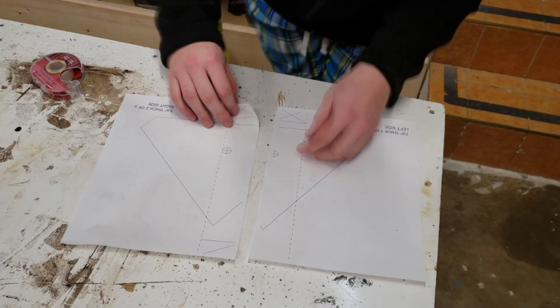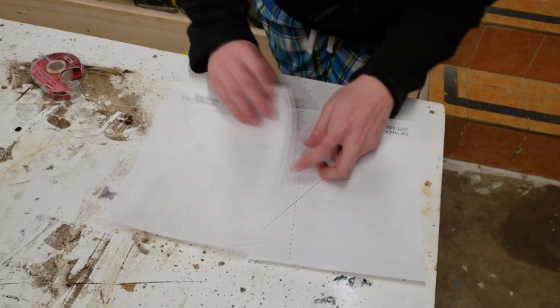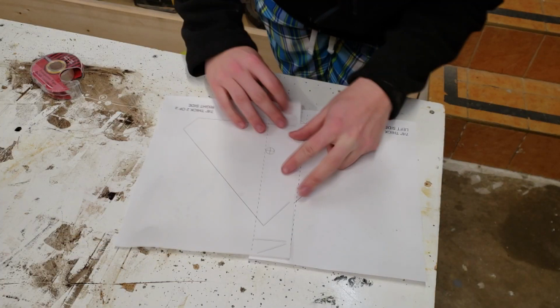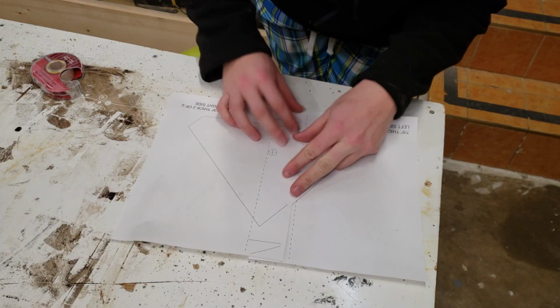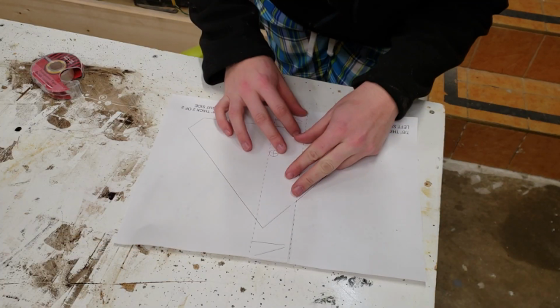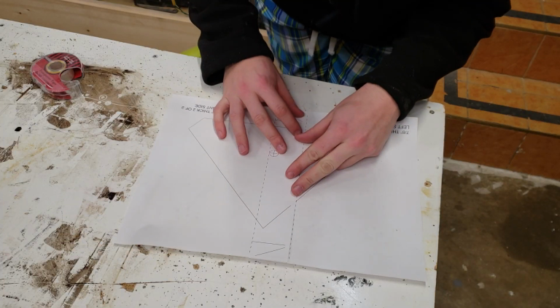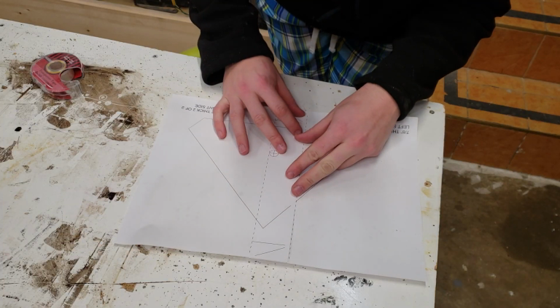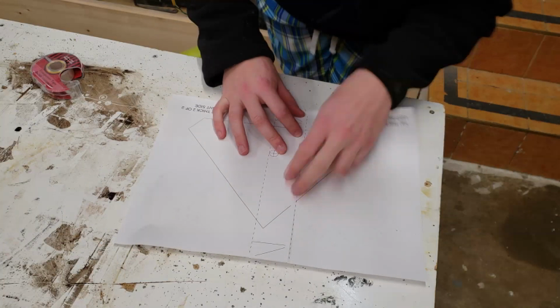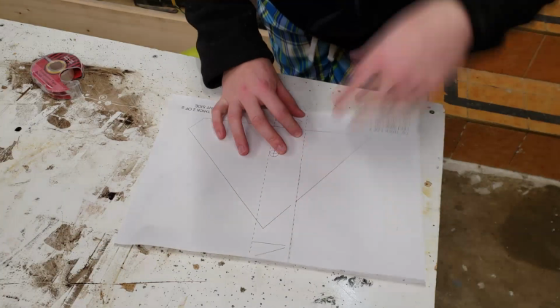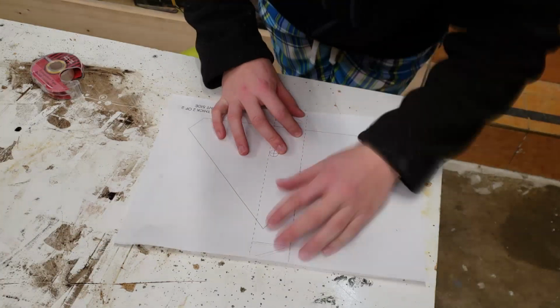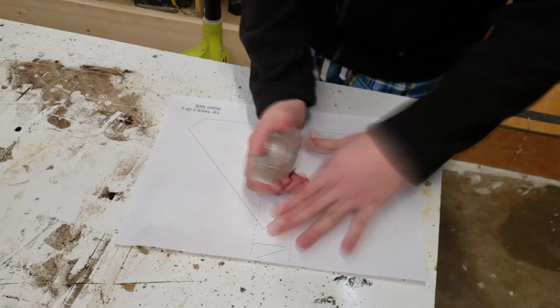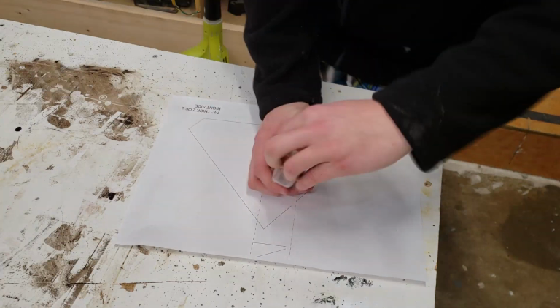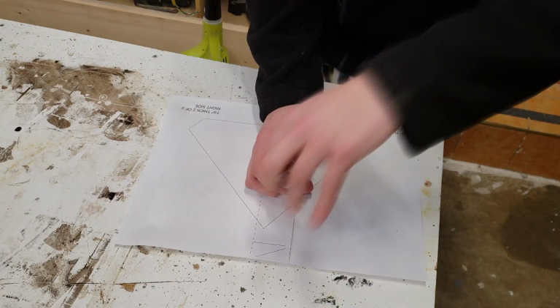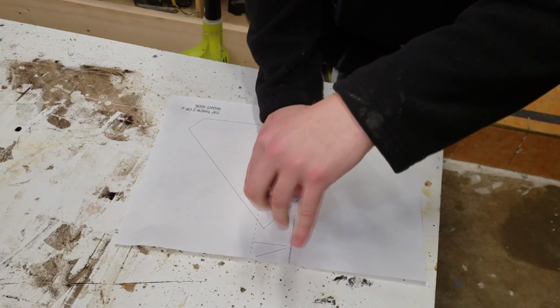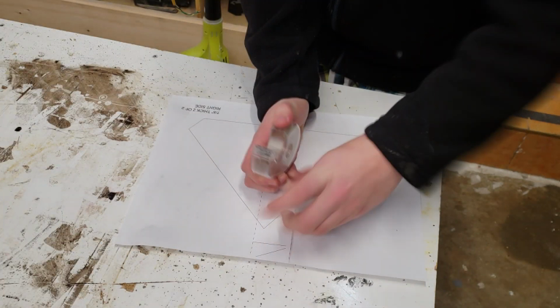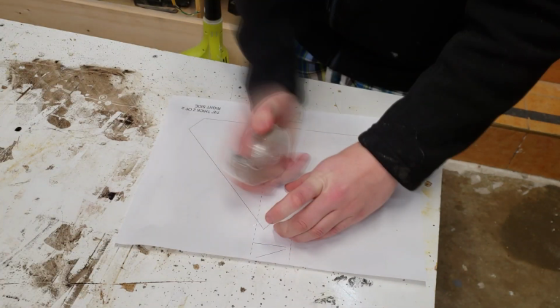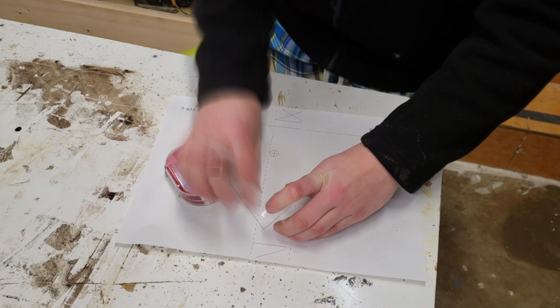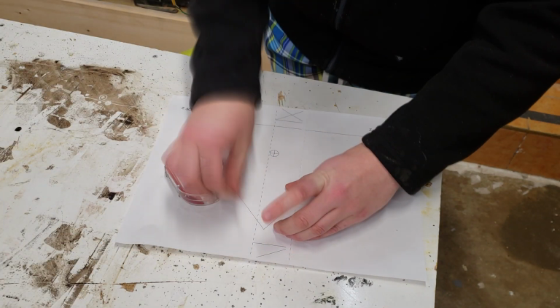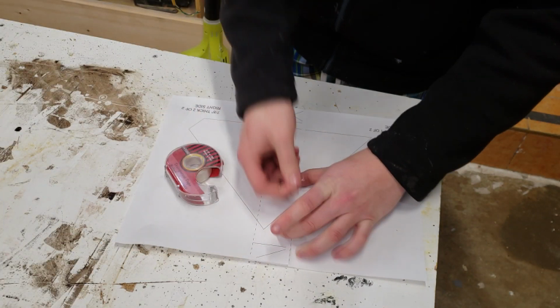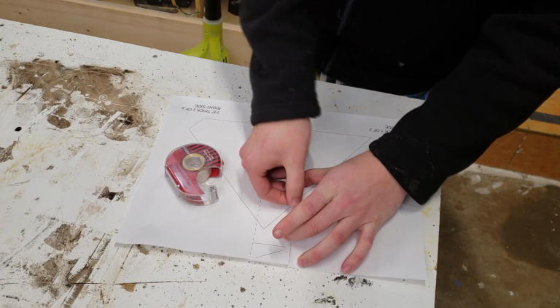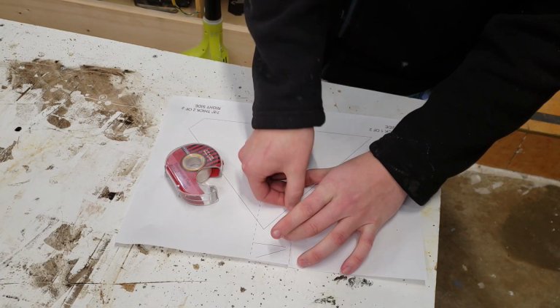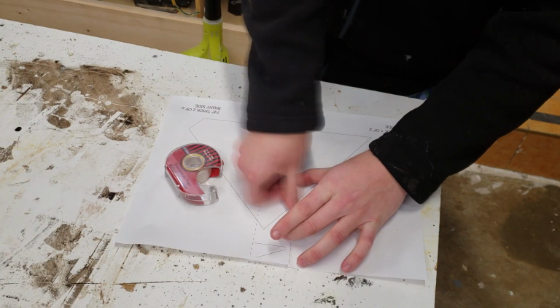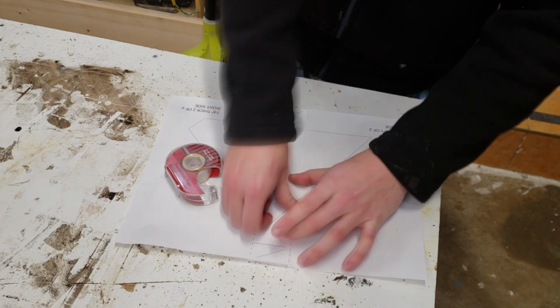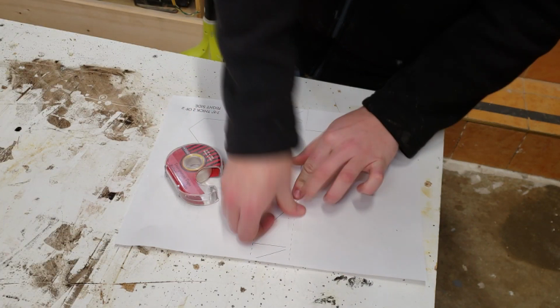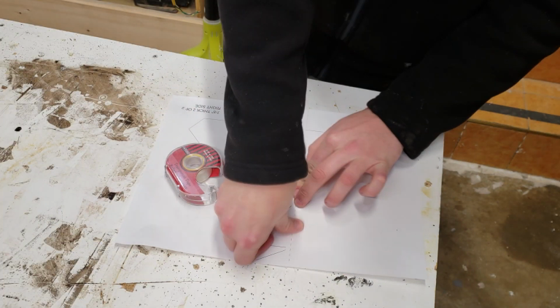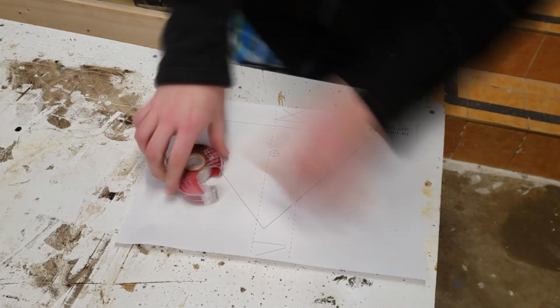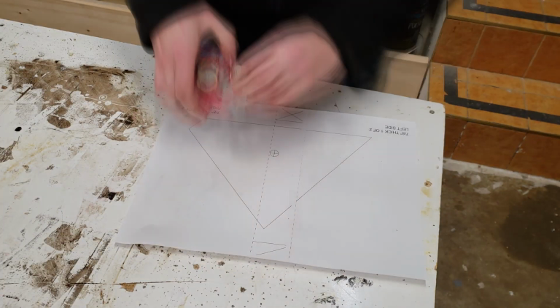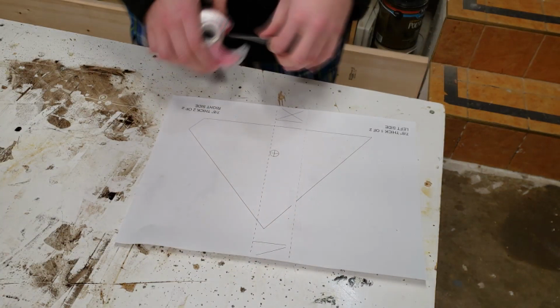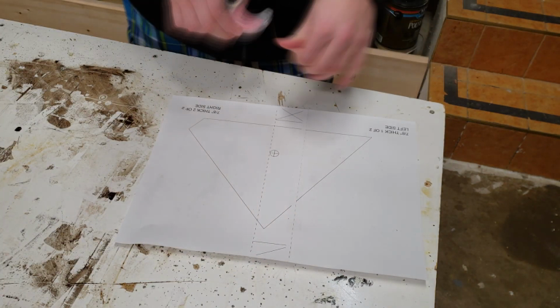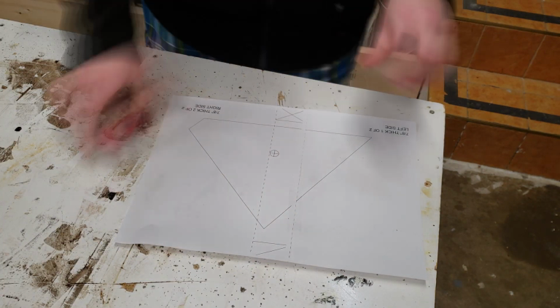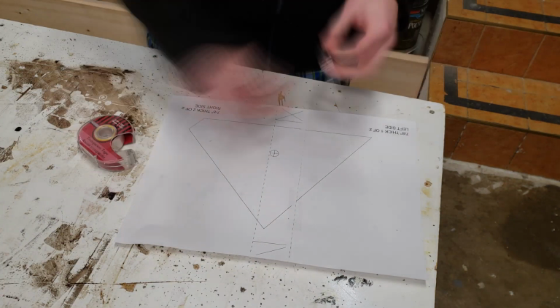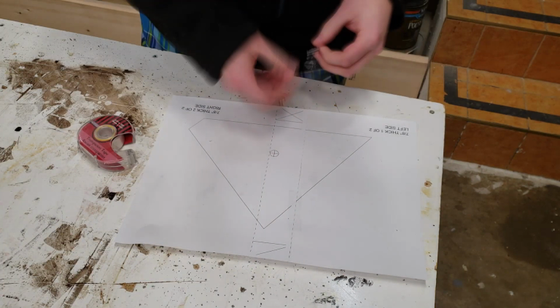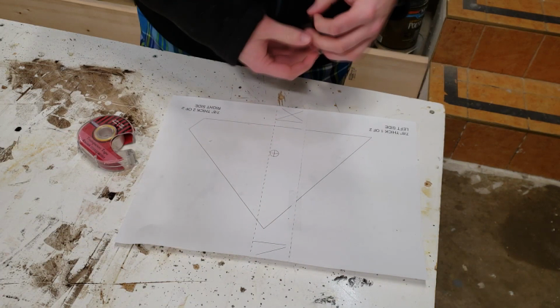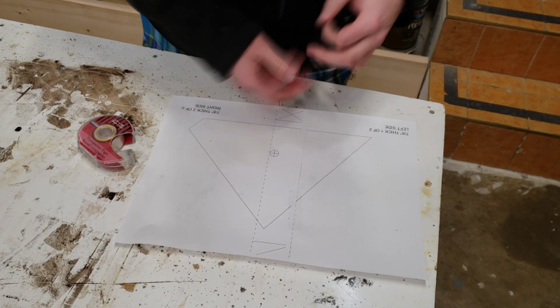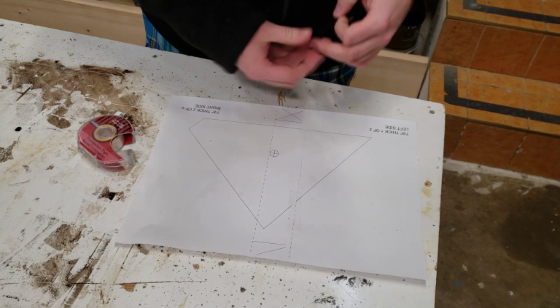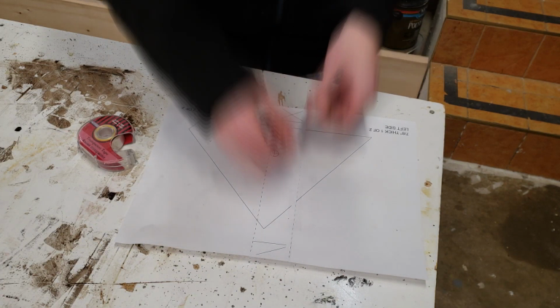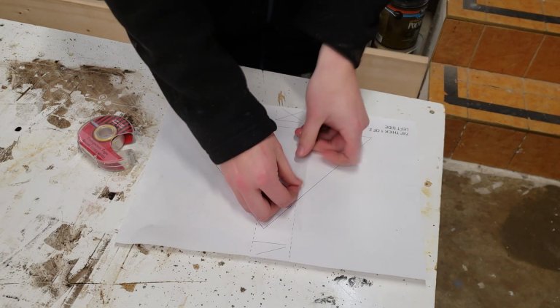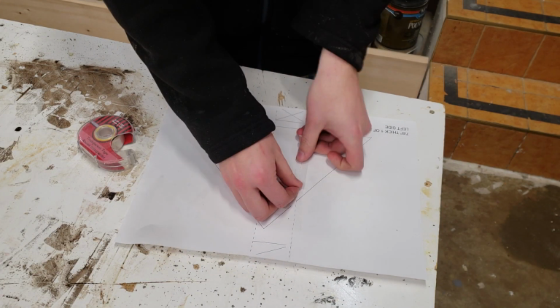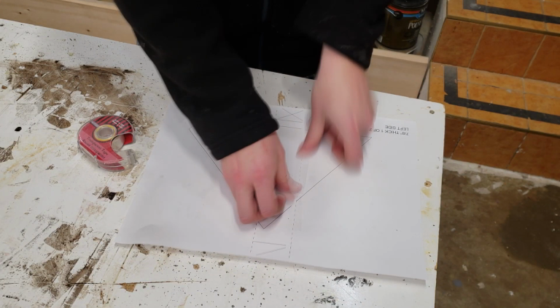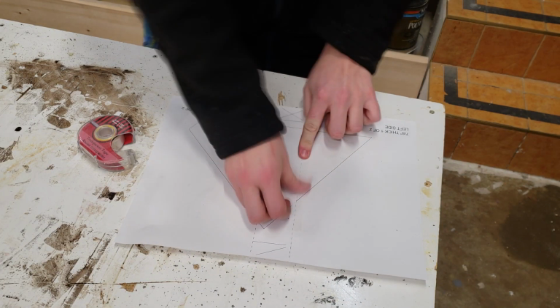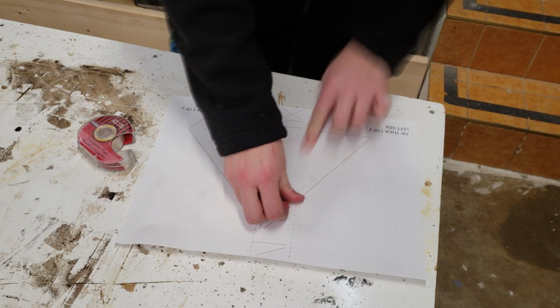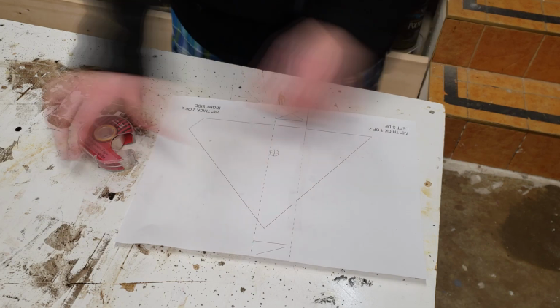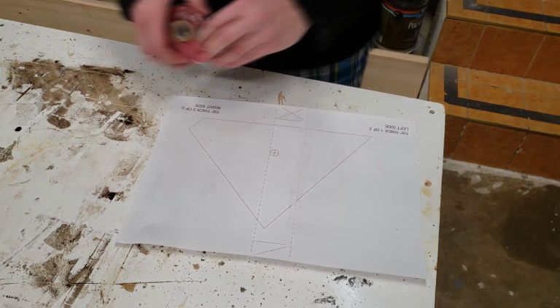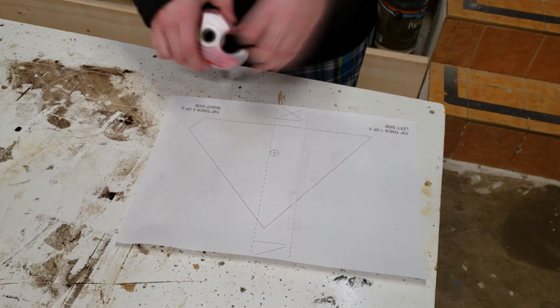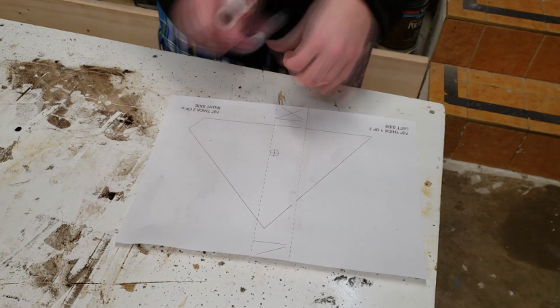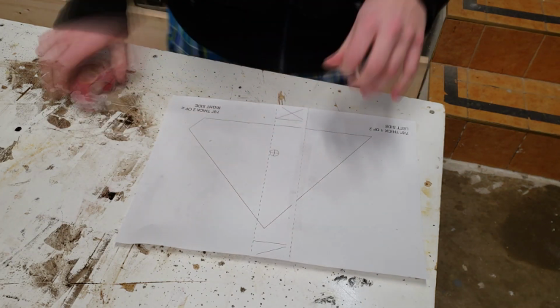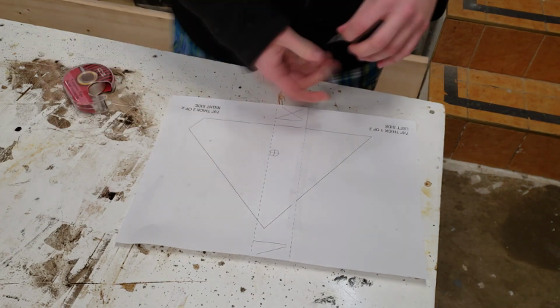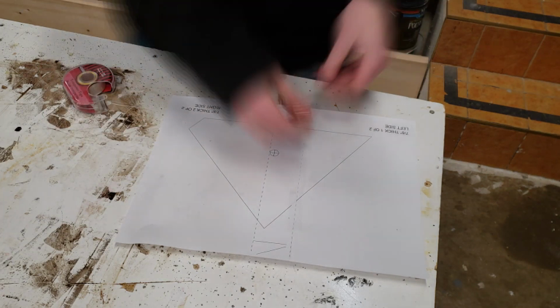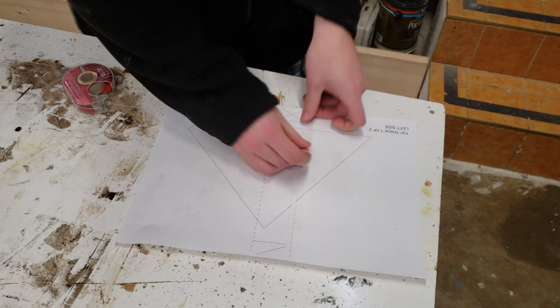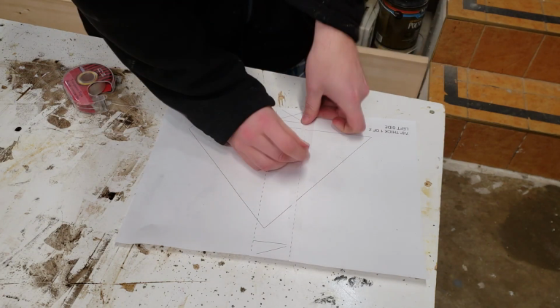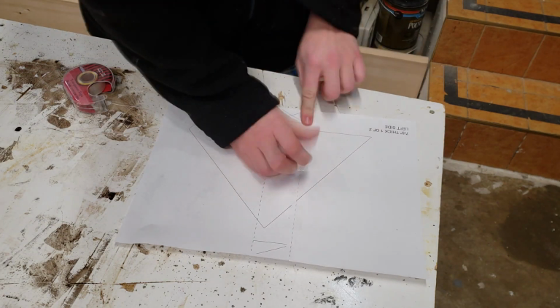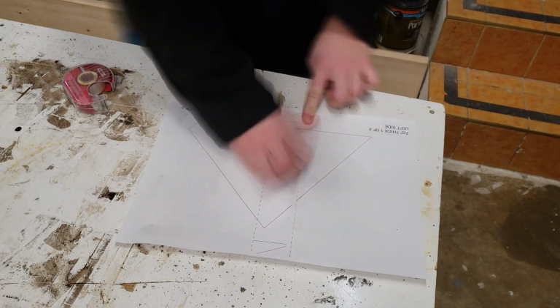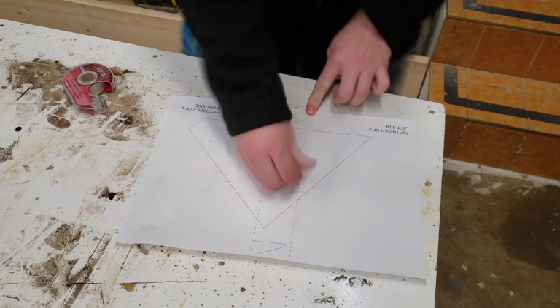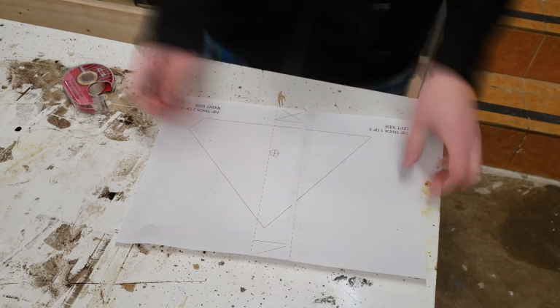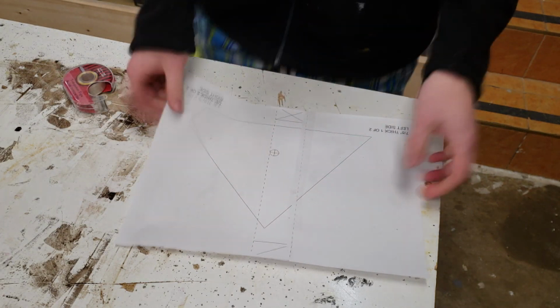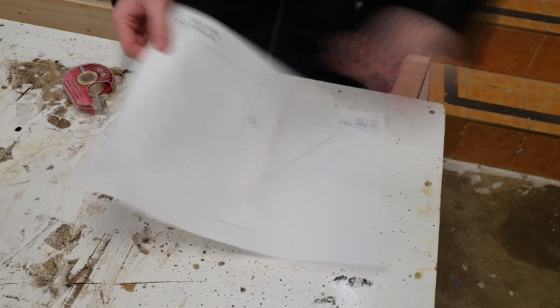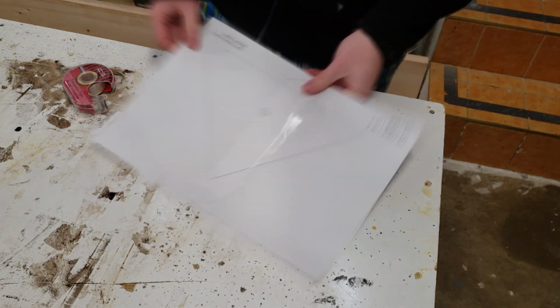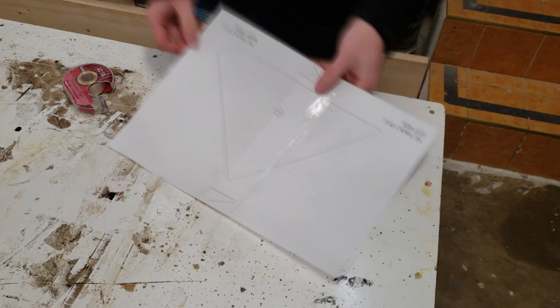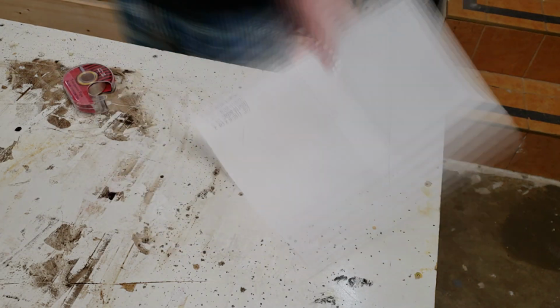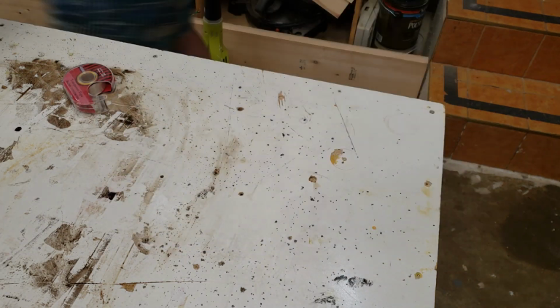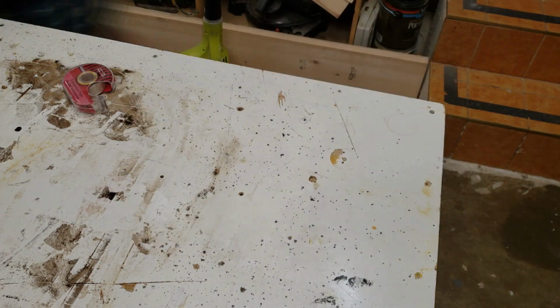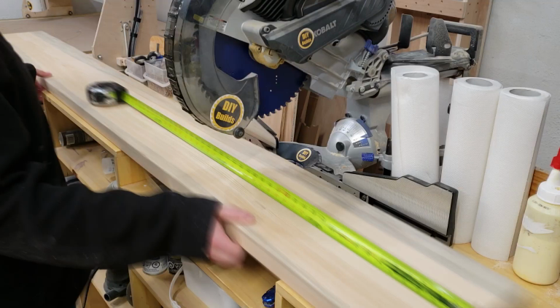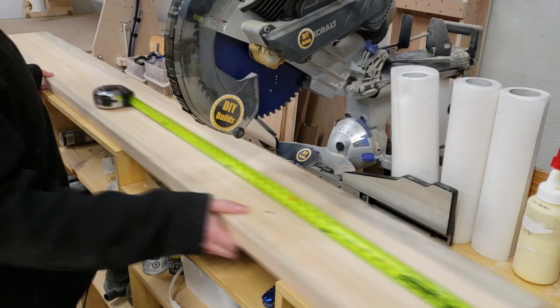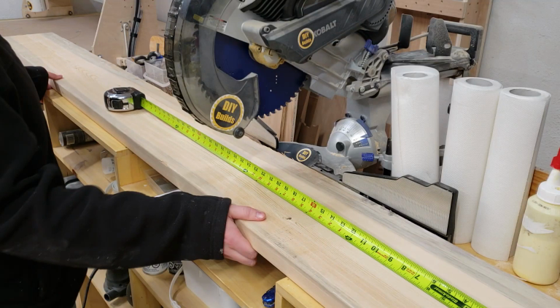After printing out all the templates, I simply use the markings on the page to line up the pieces that were too big to fit on one page and tape them together.